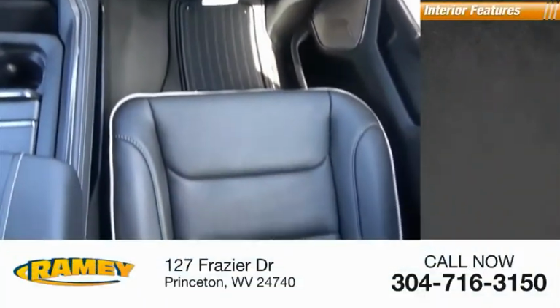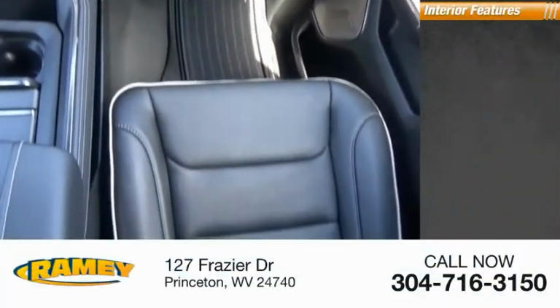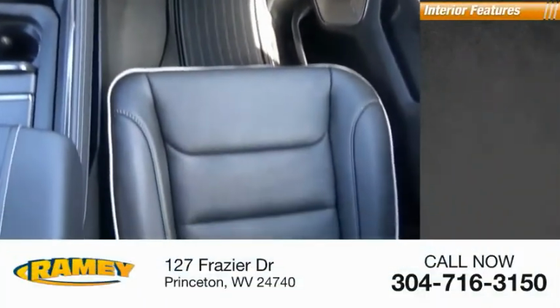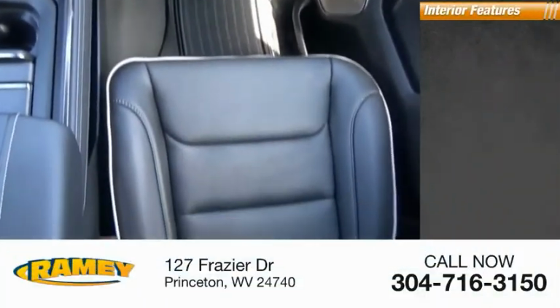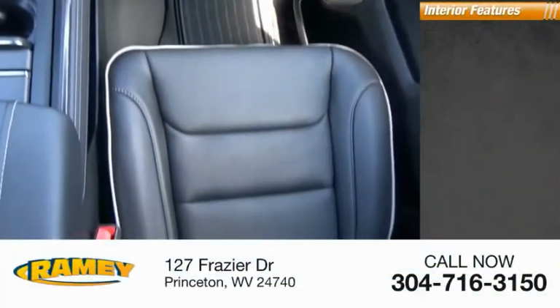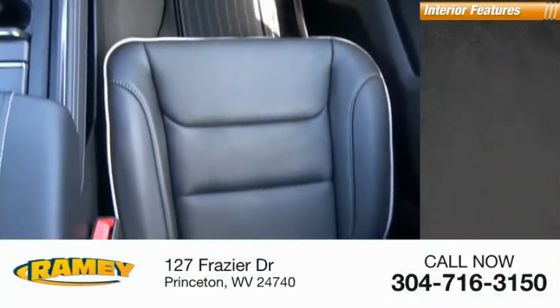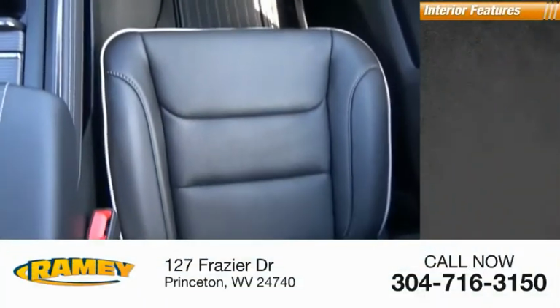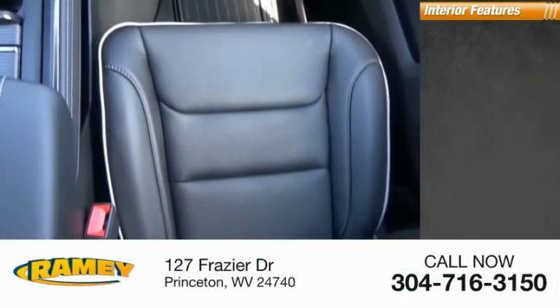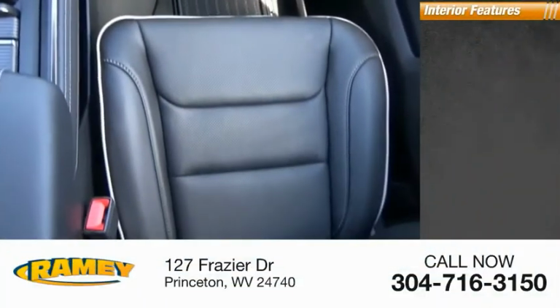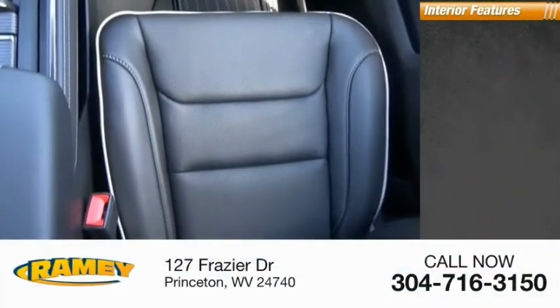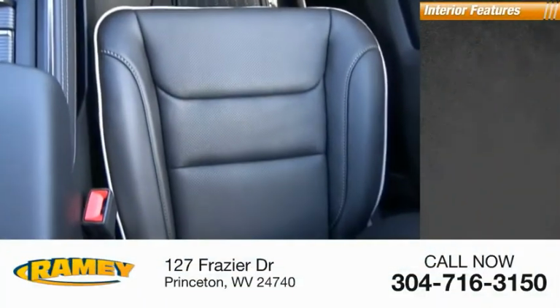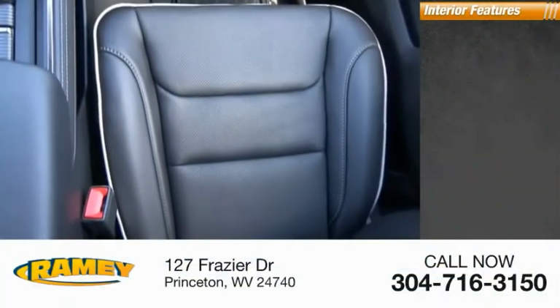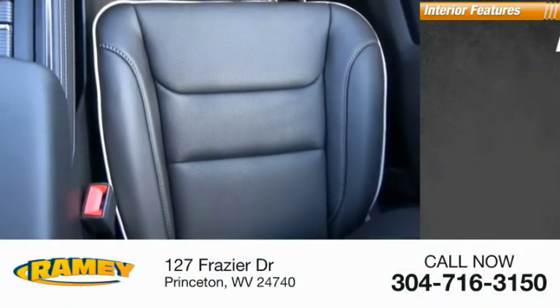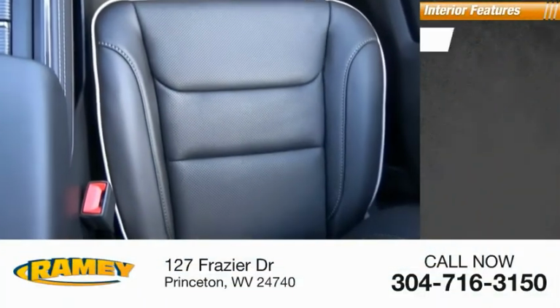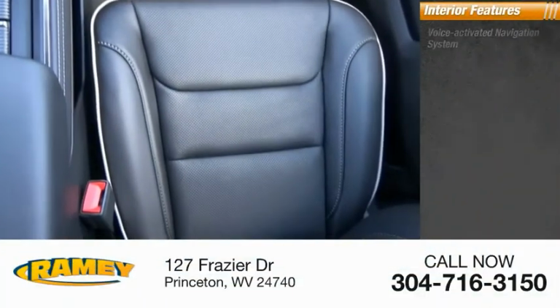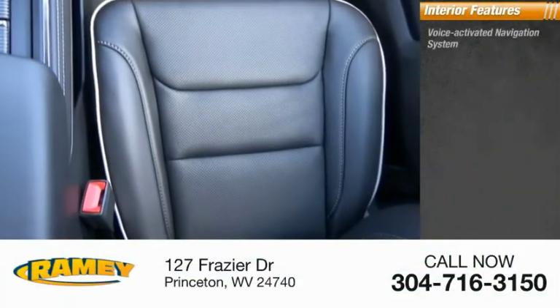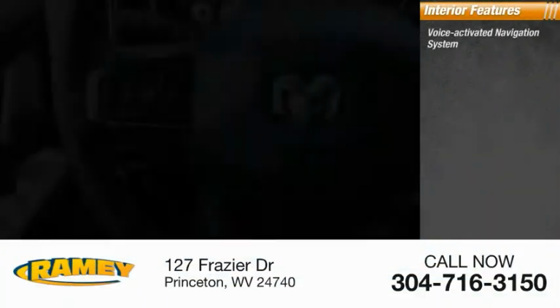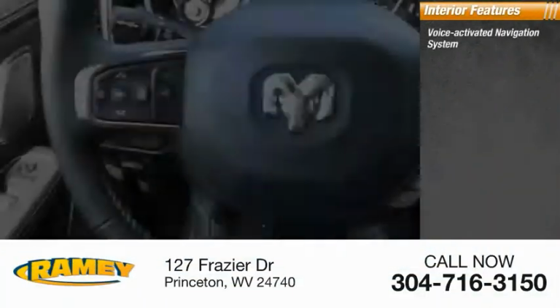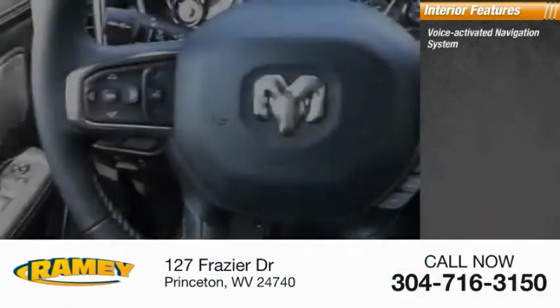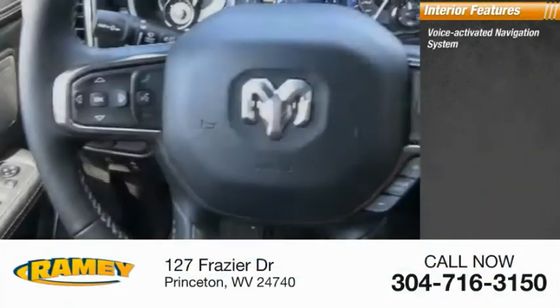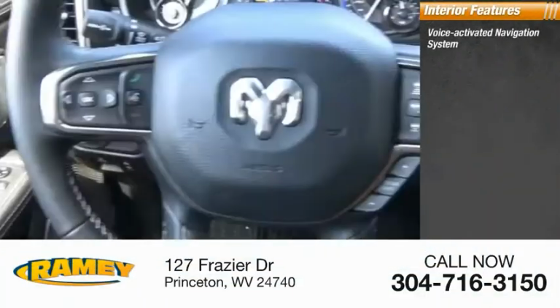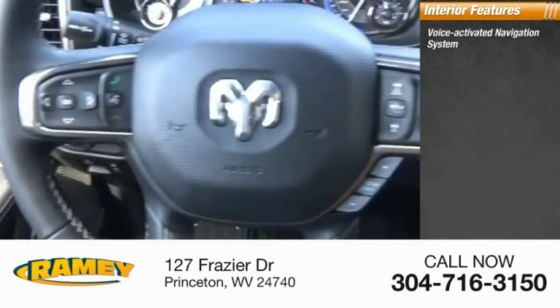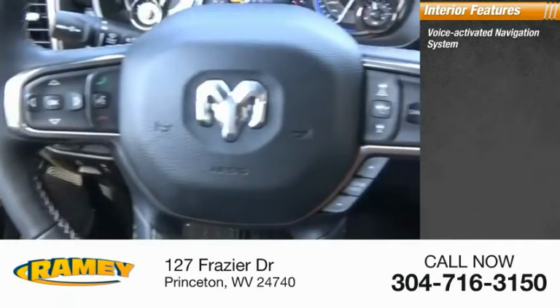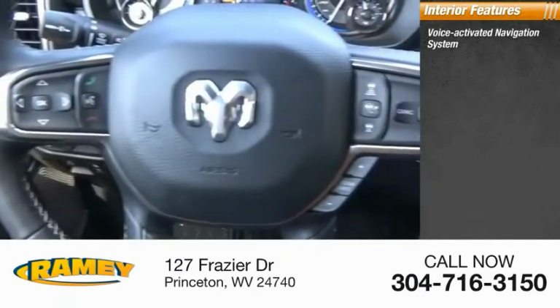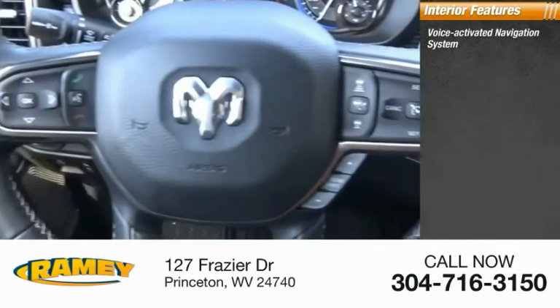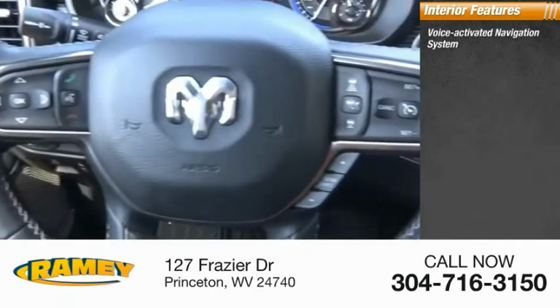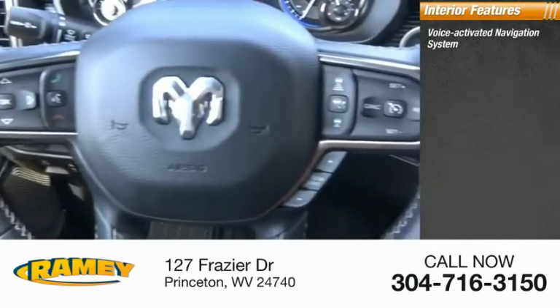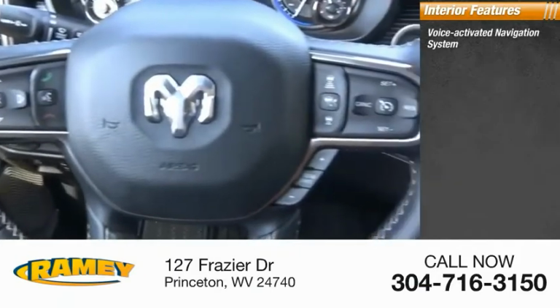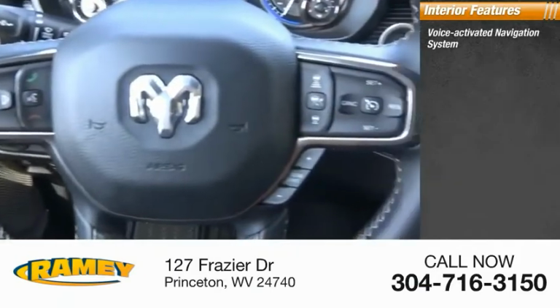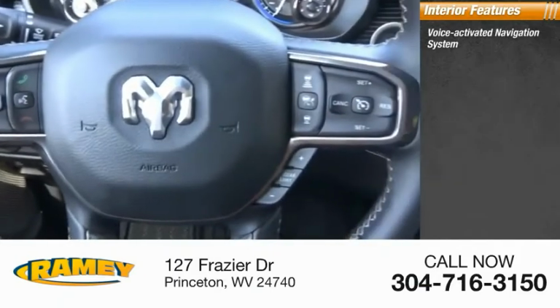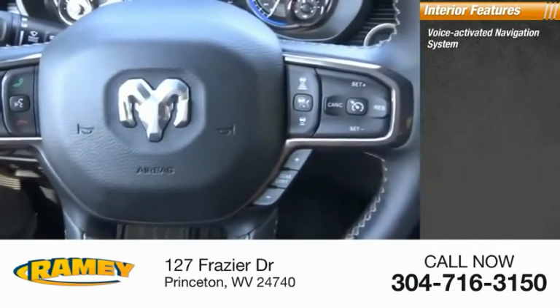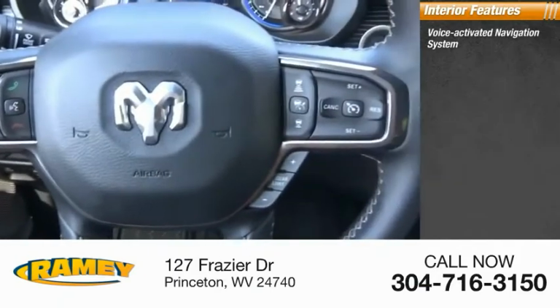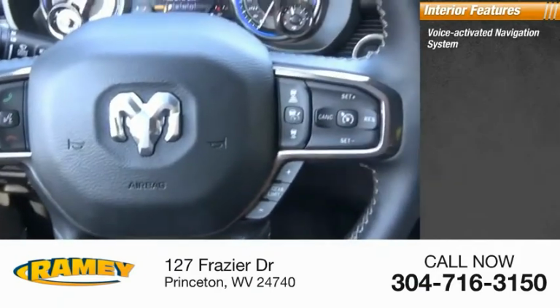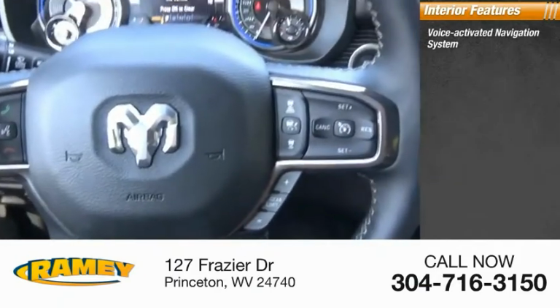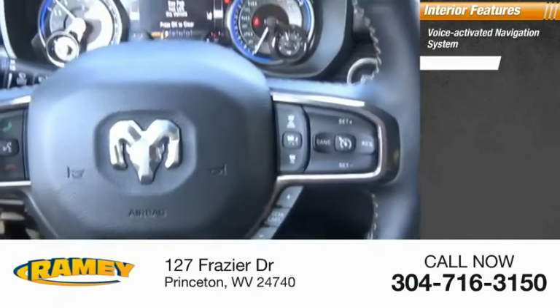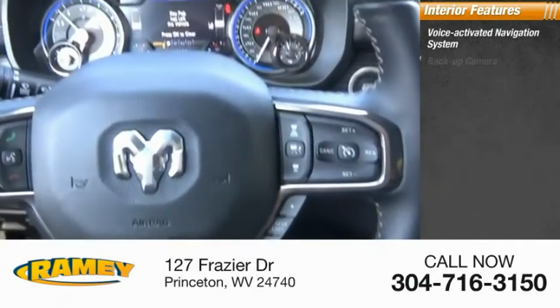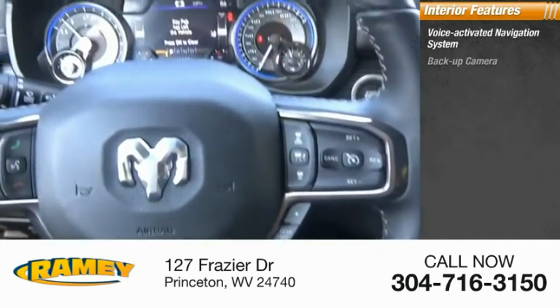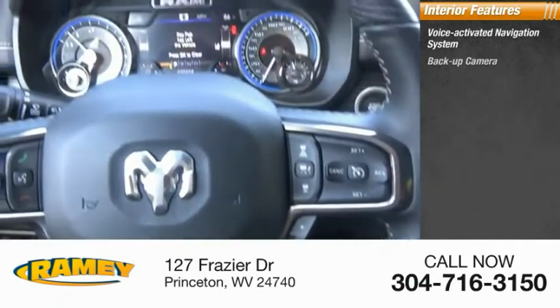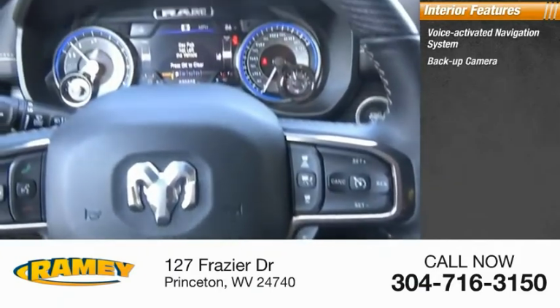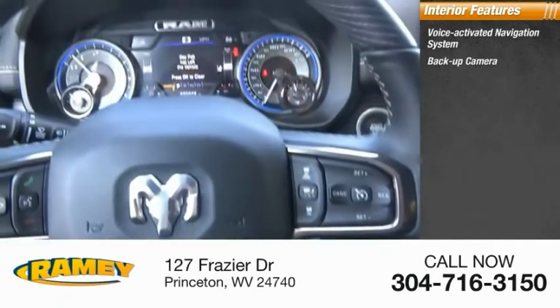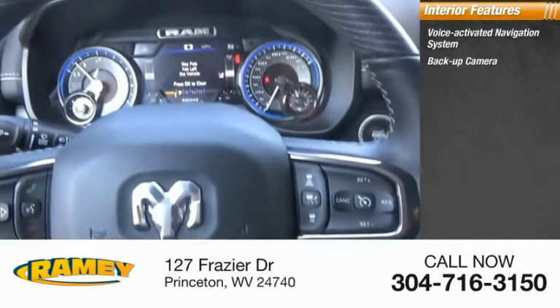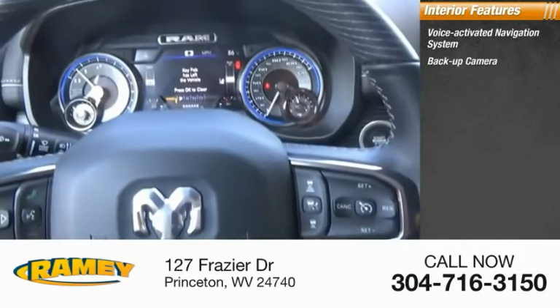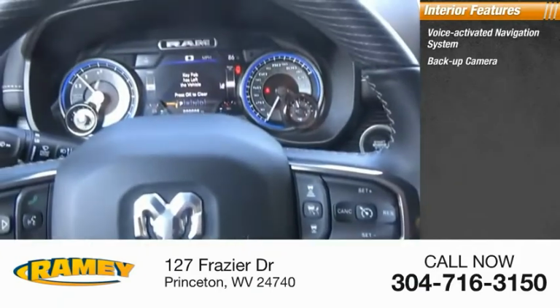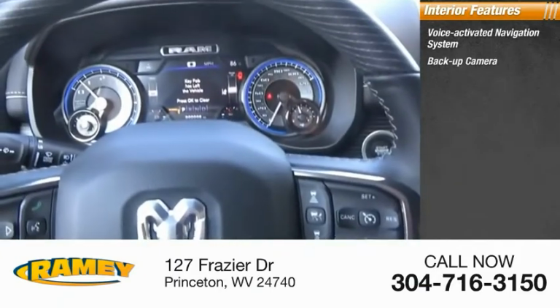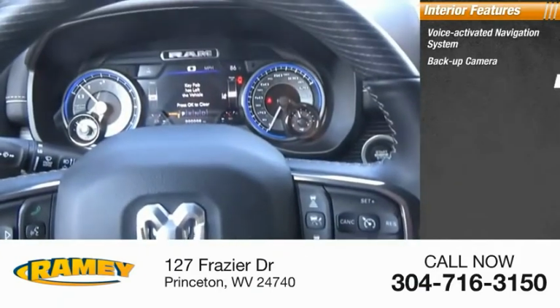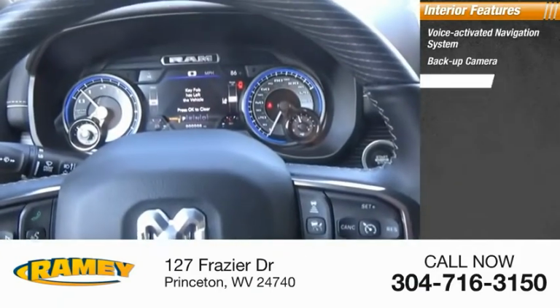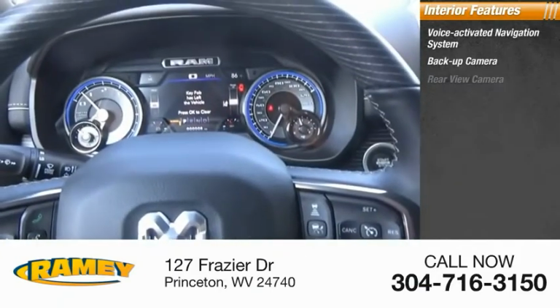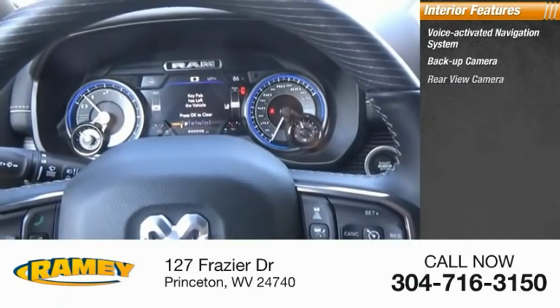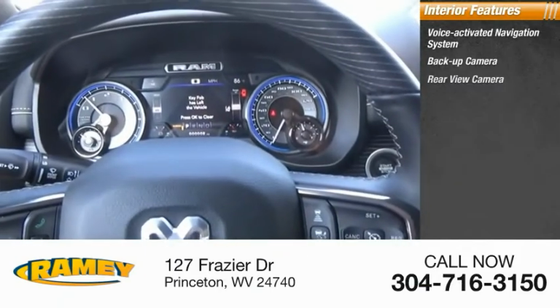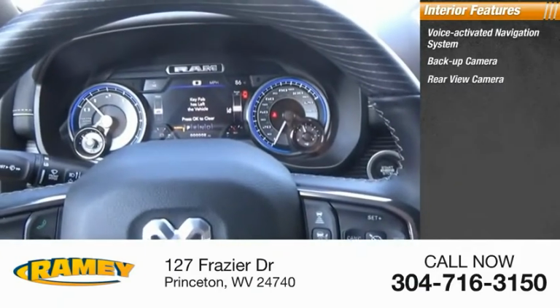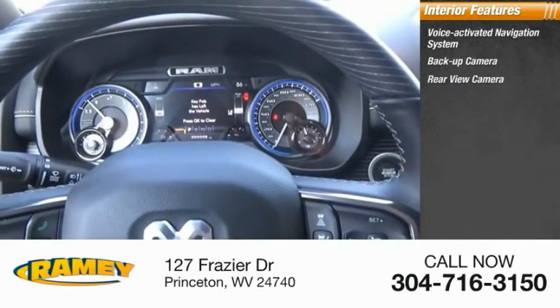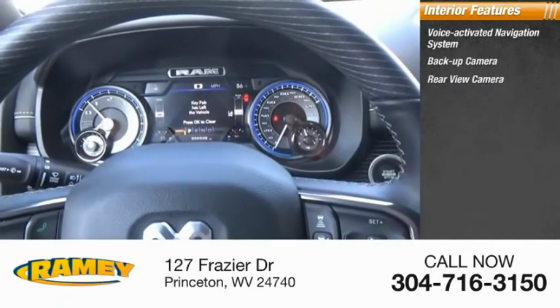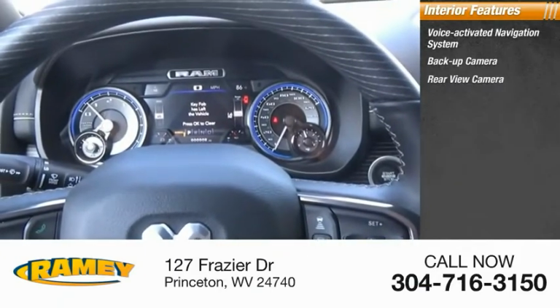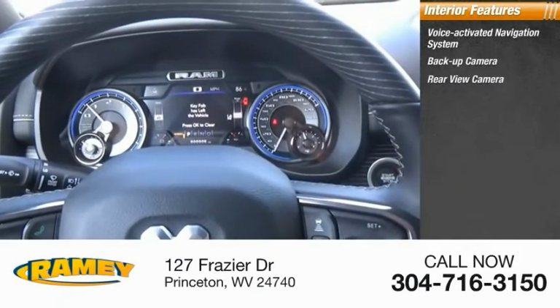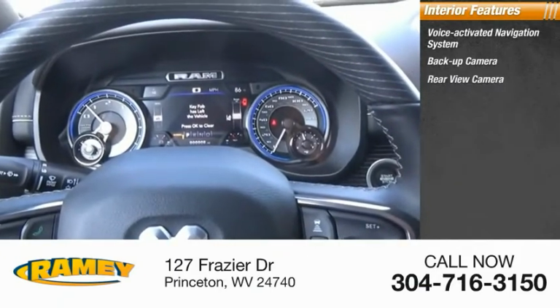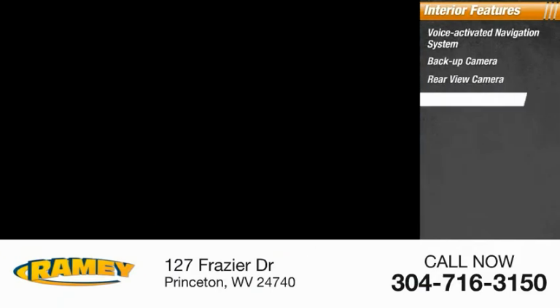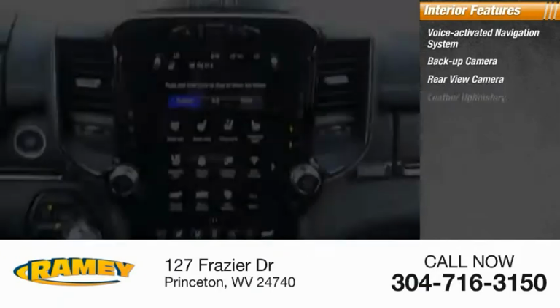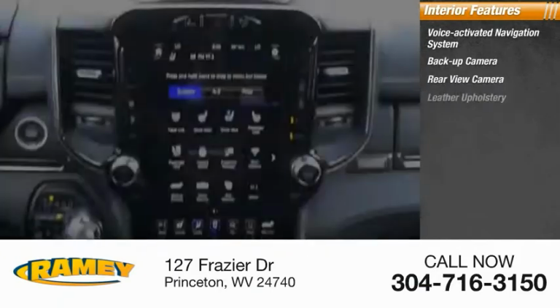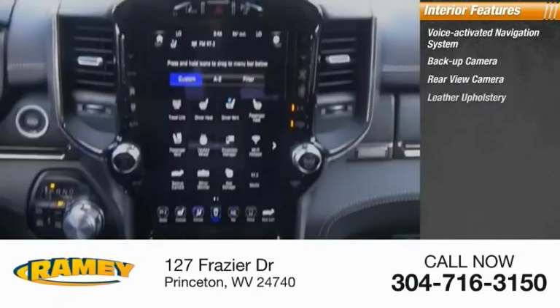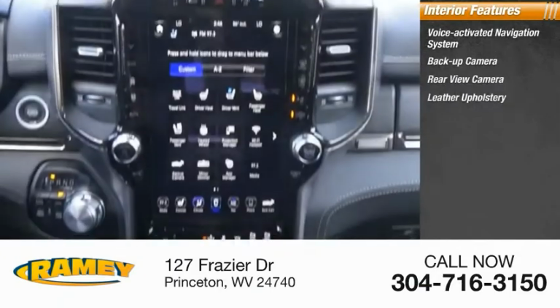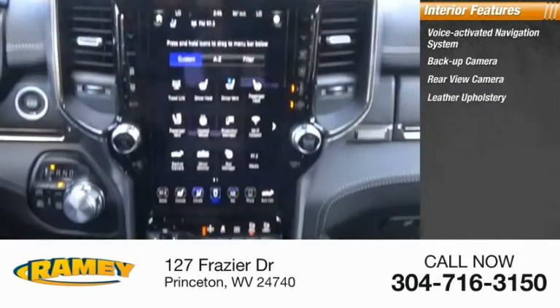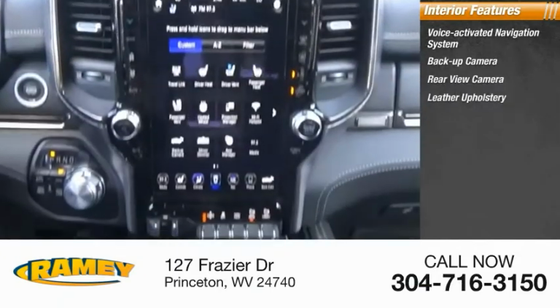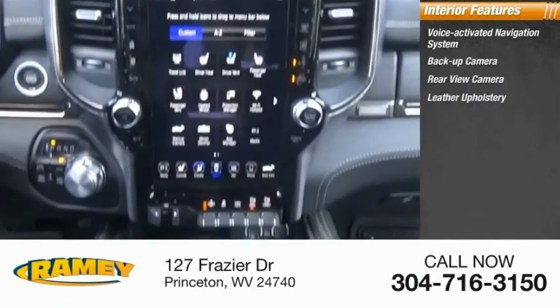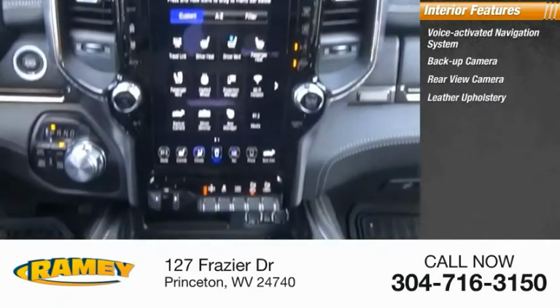Inside you'll find a voice-activated navigation system, backup camera, rear view camera, and leather upholstery.